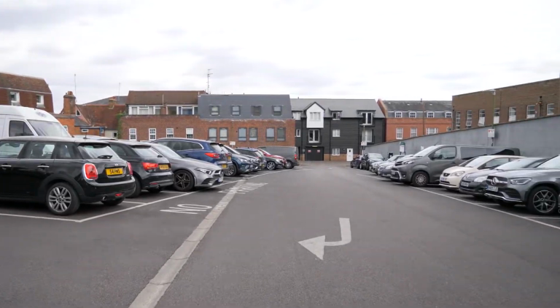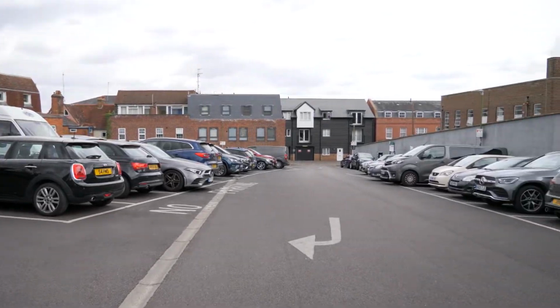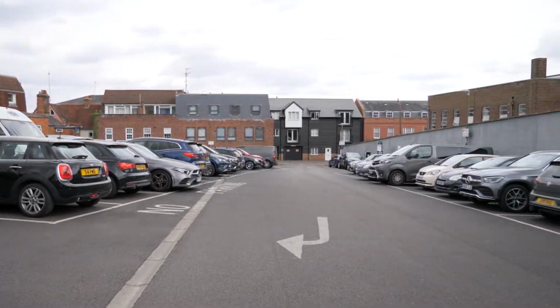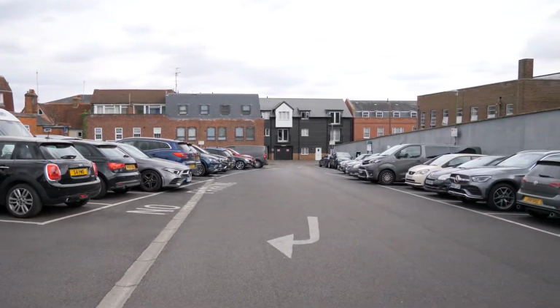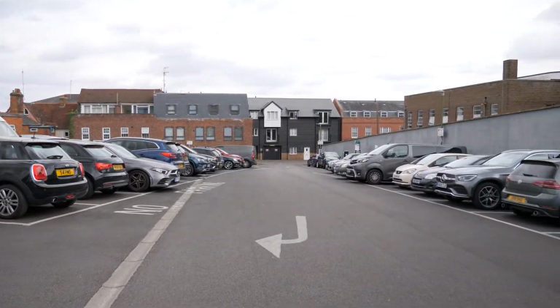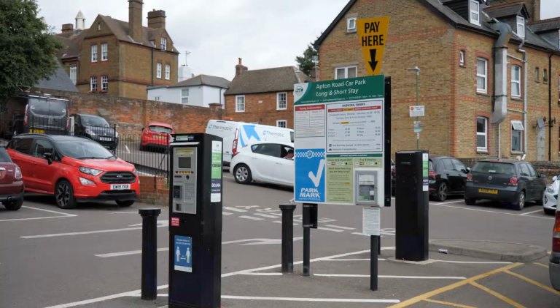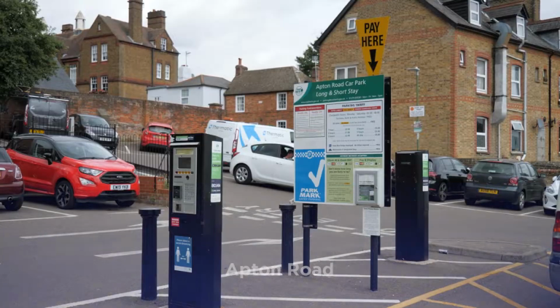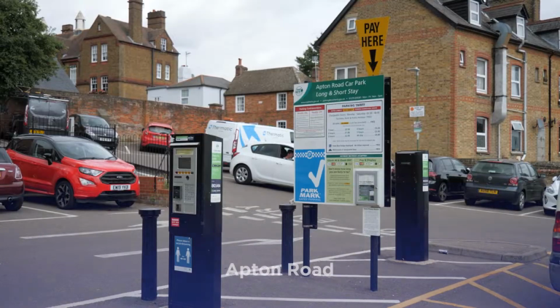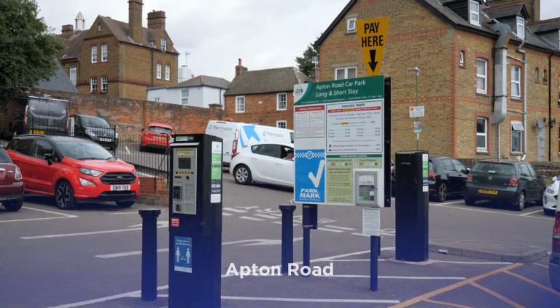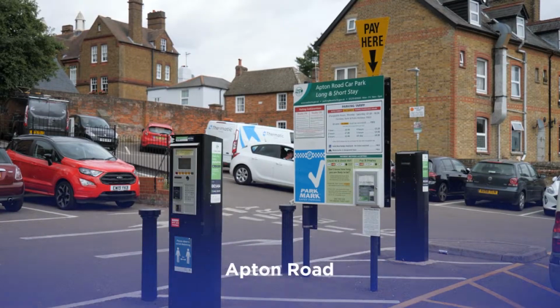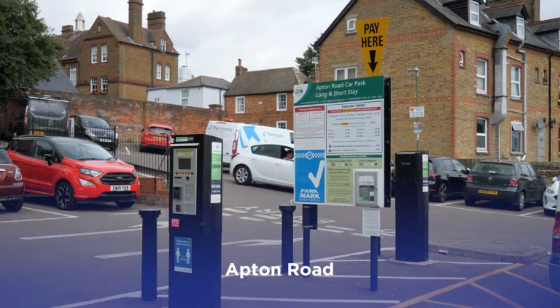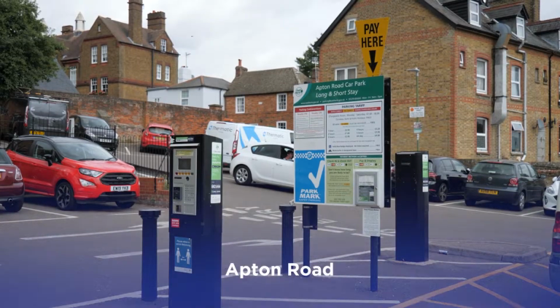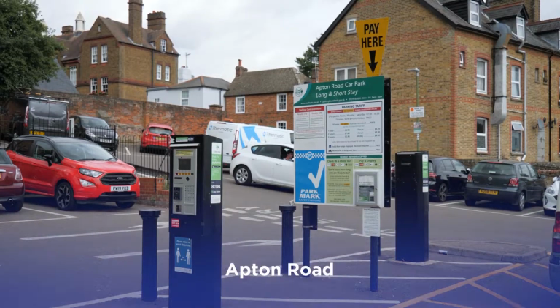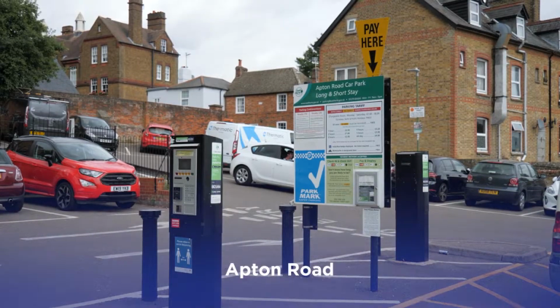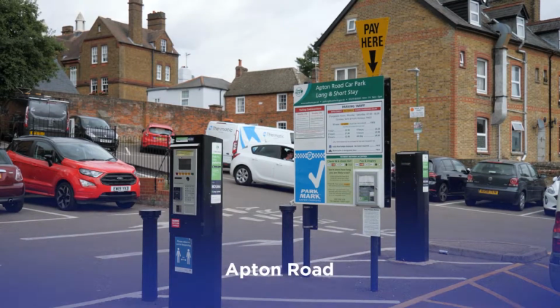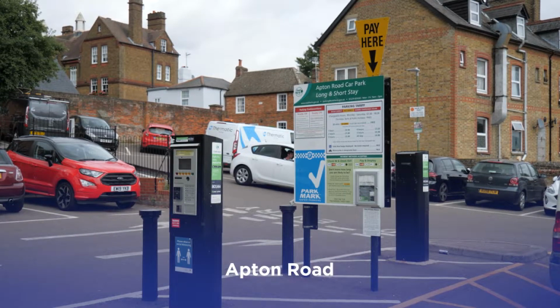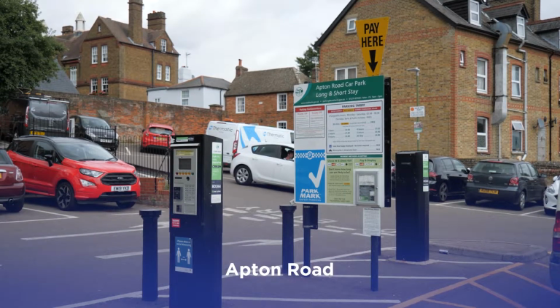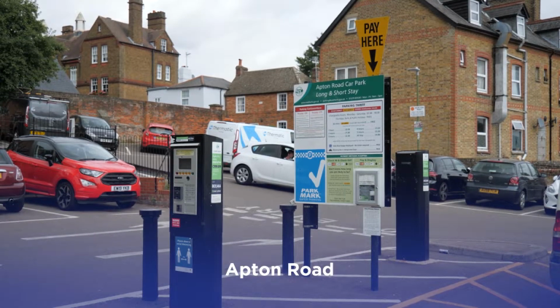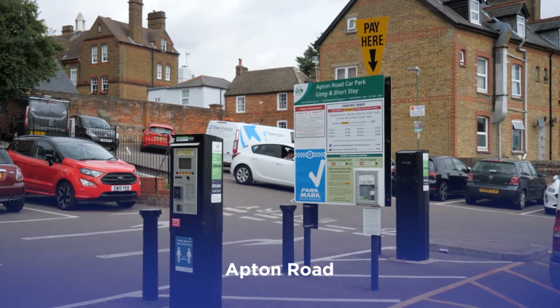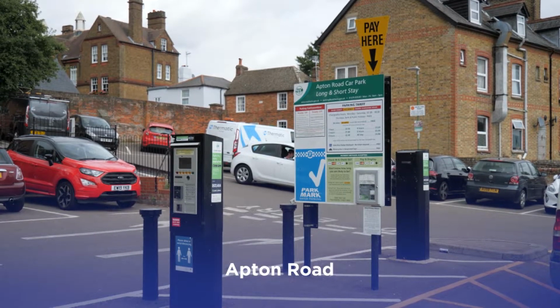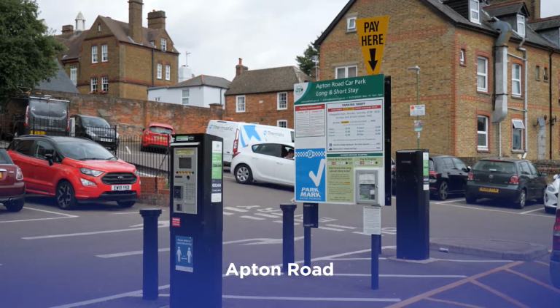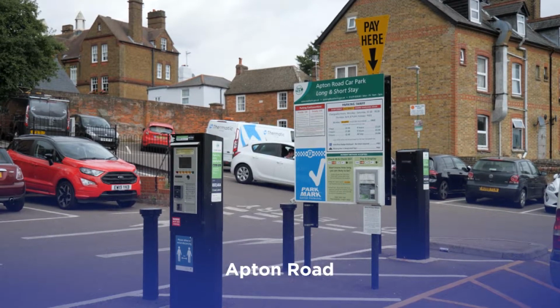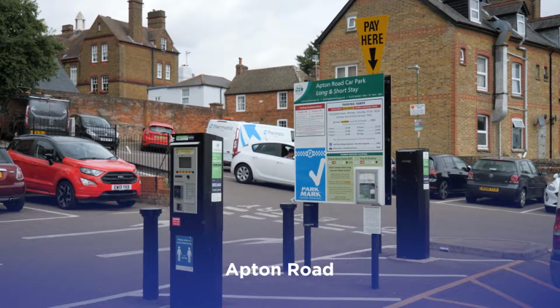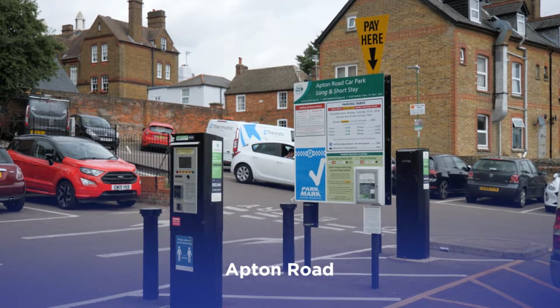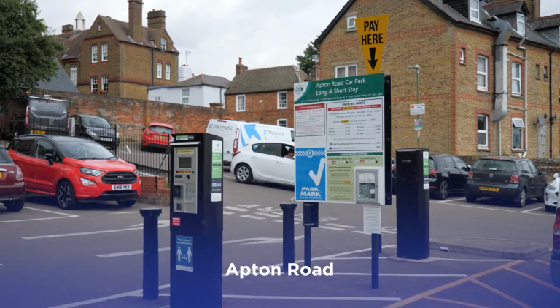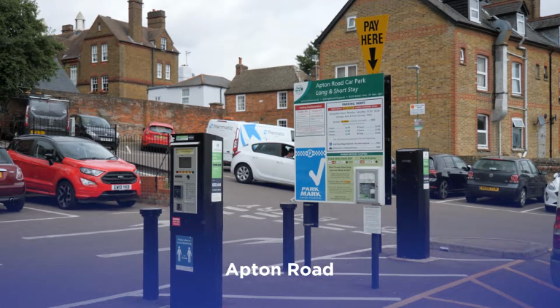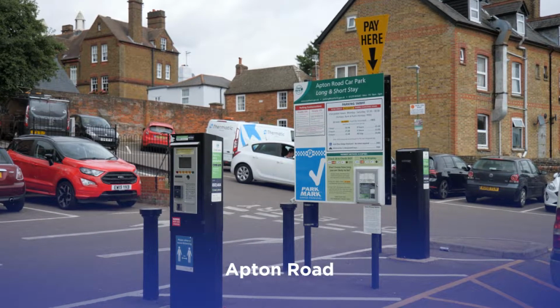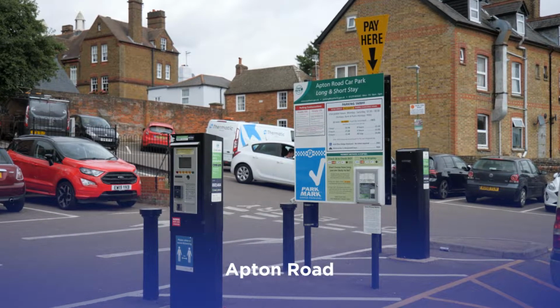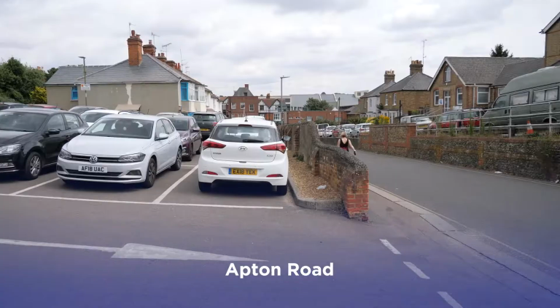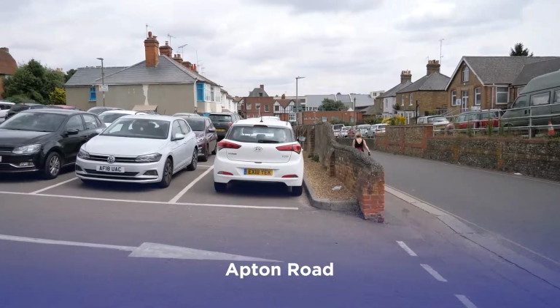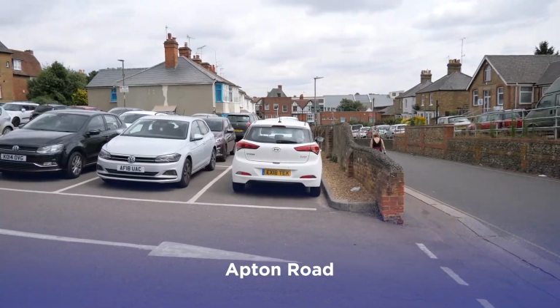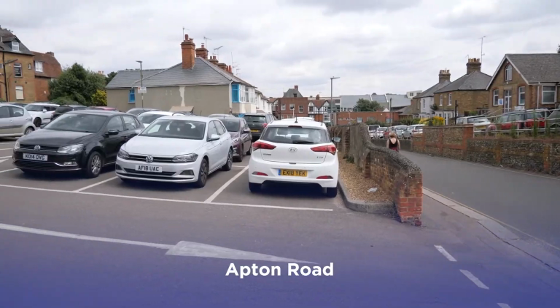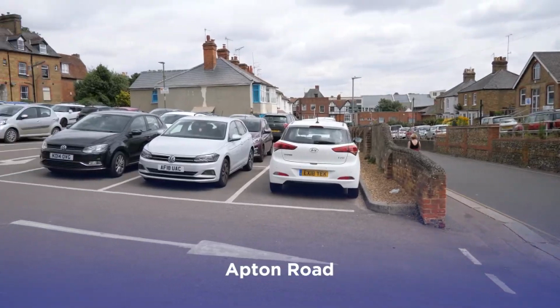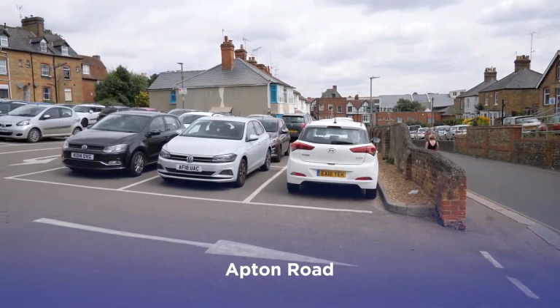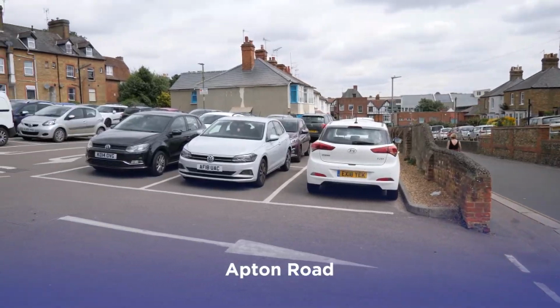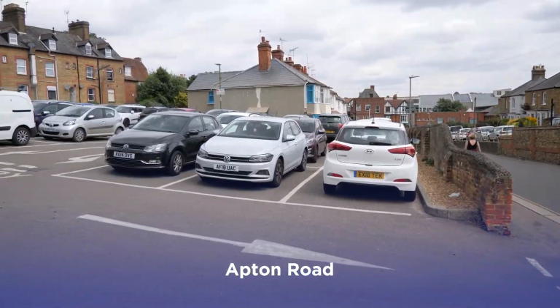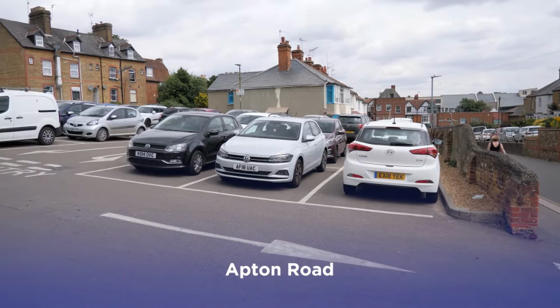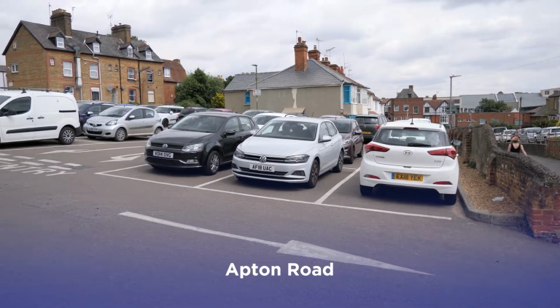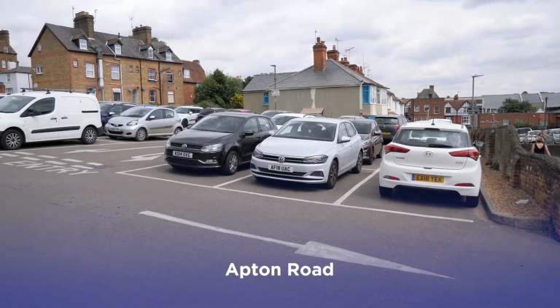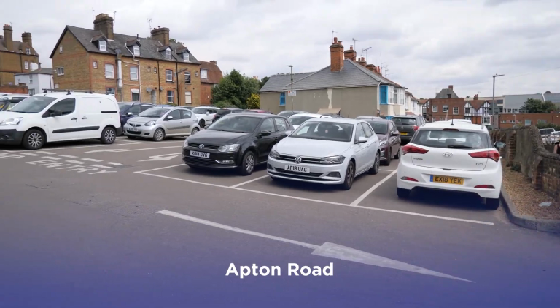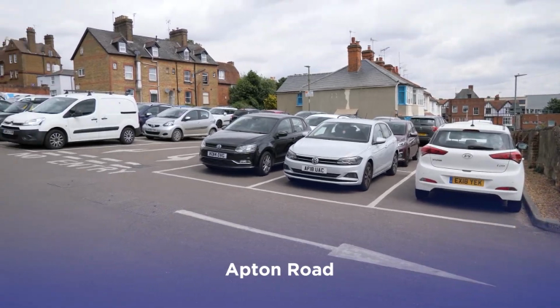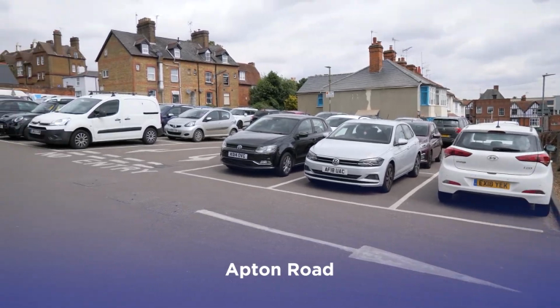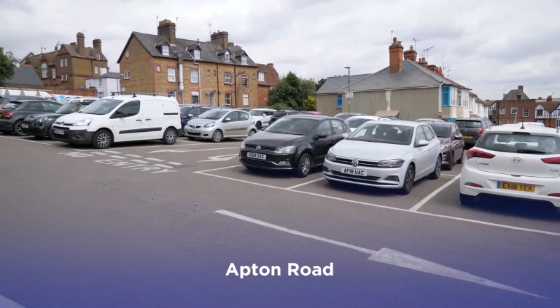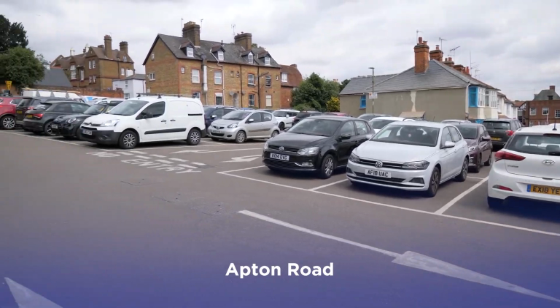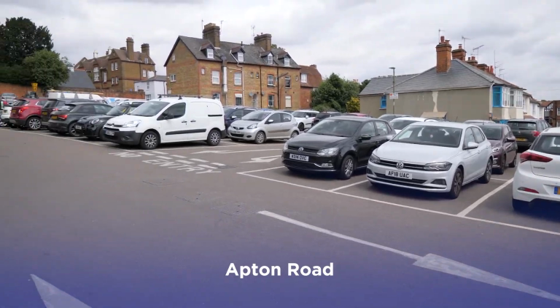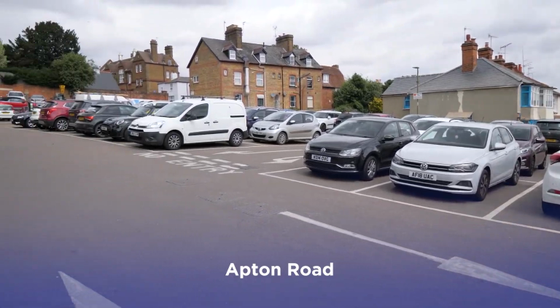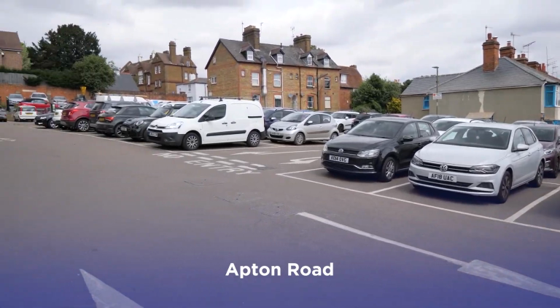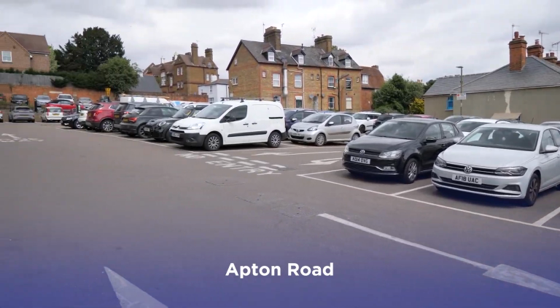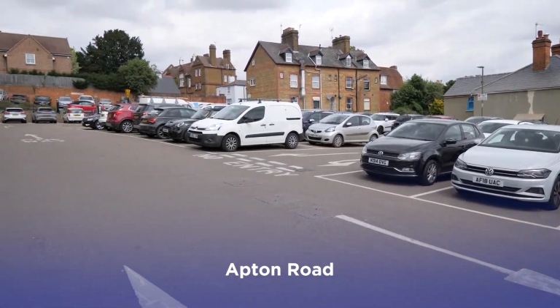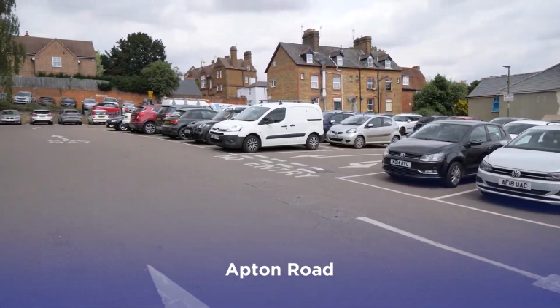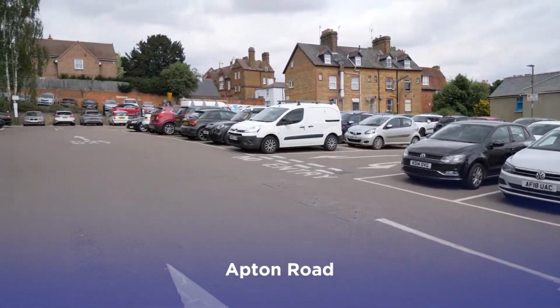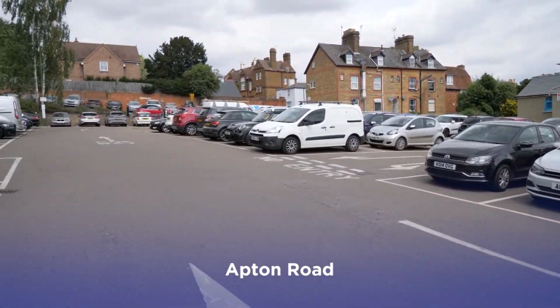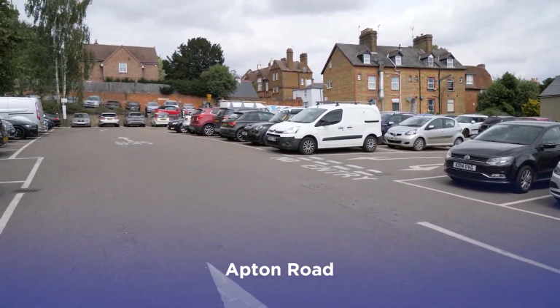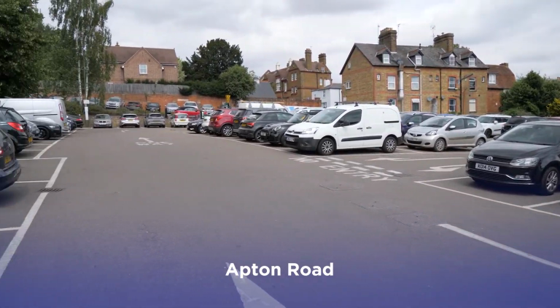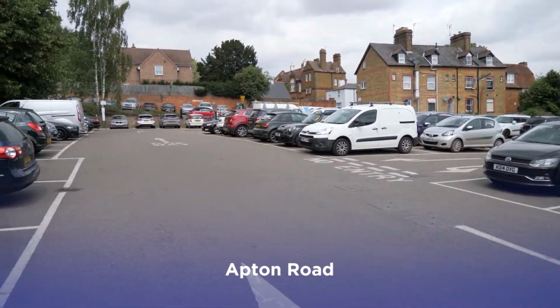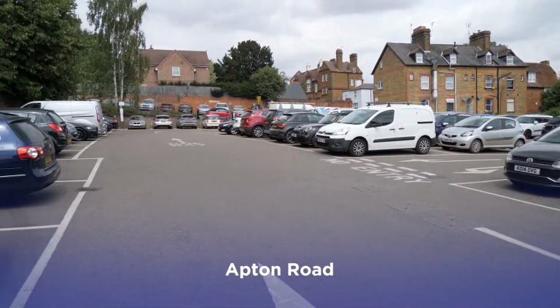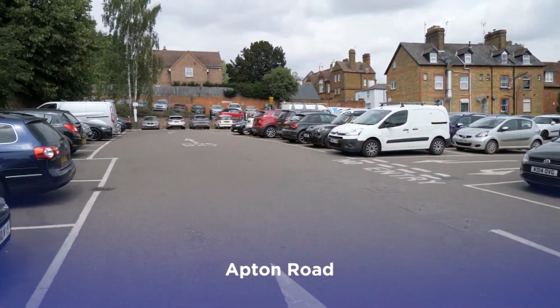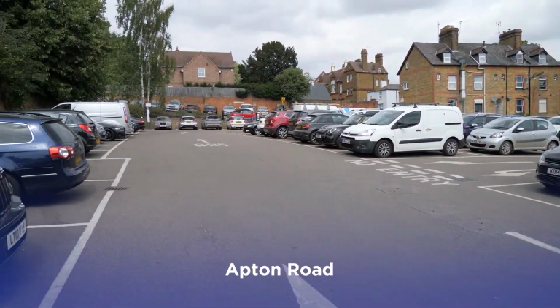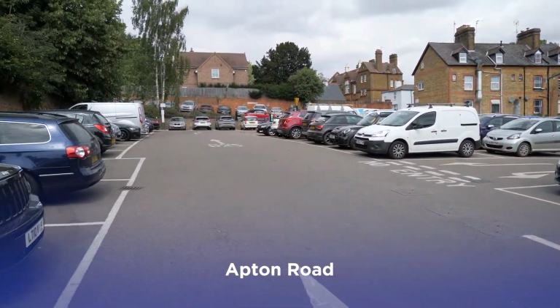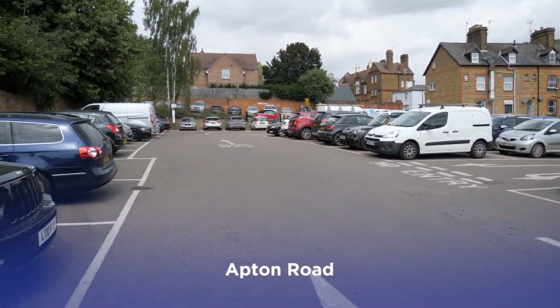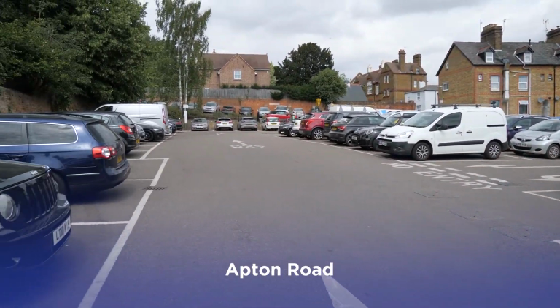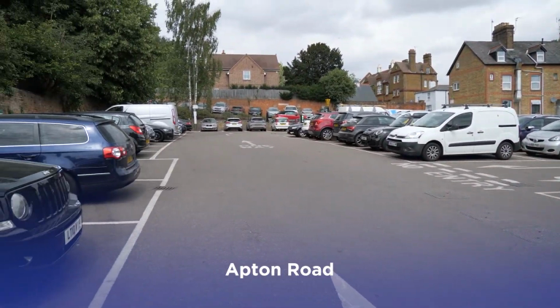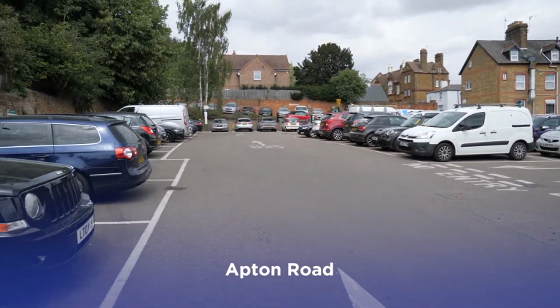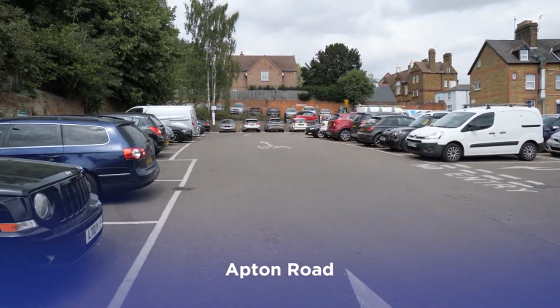In the centre of town you'll find Apton Road car park. This long and short stay car park is popular with shoppers and workers alike.